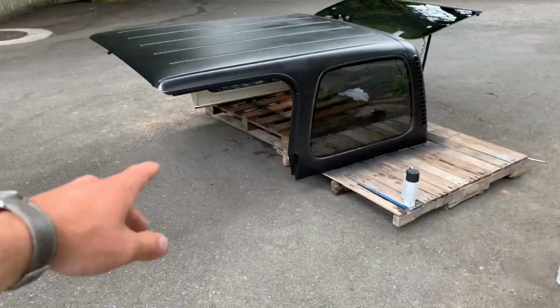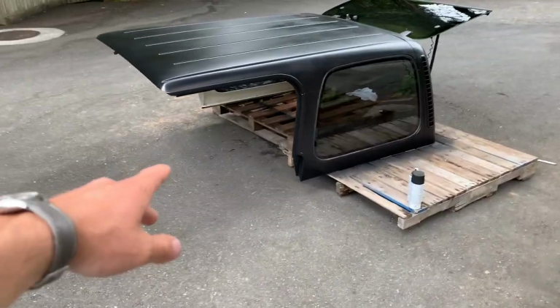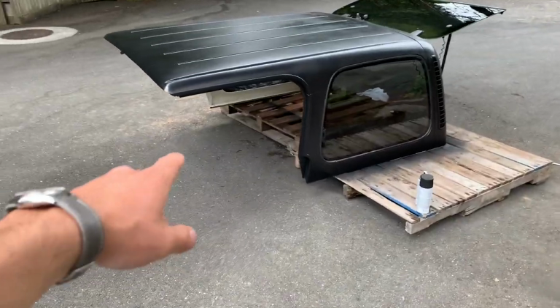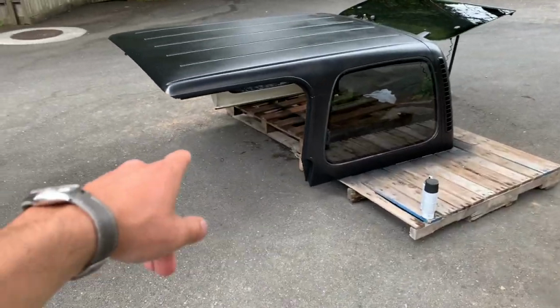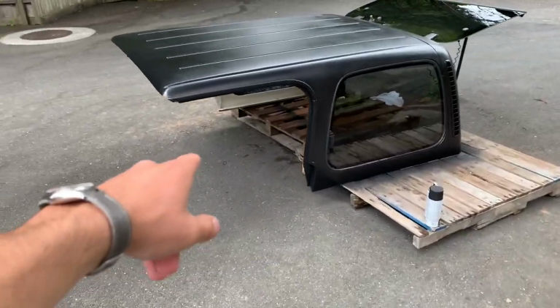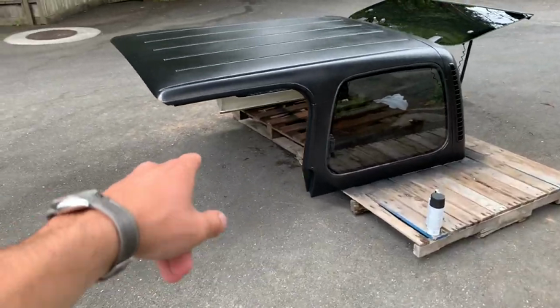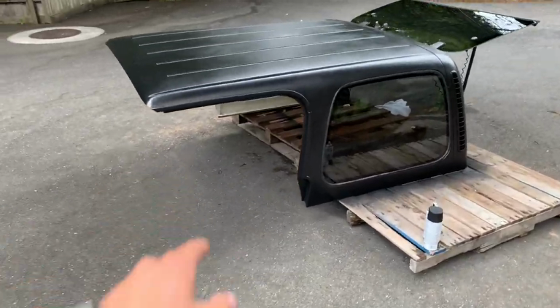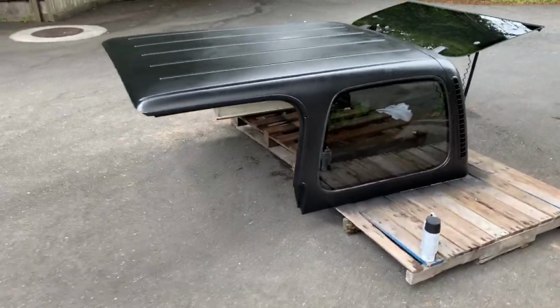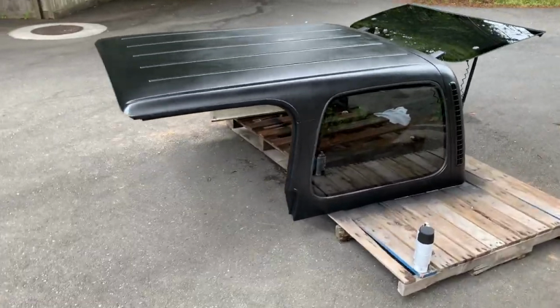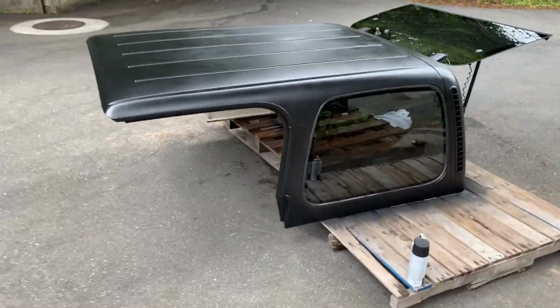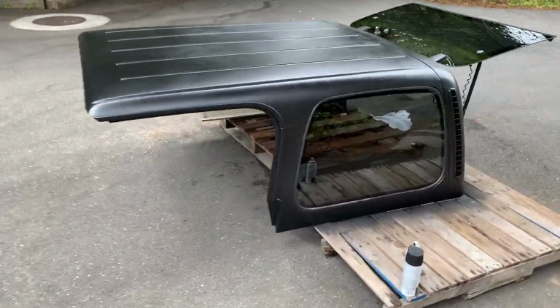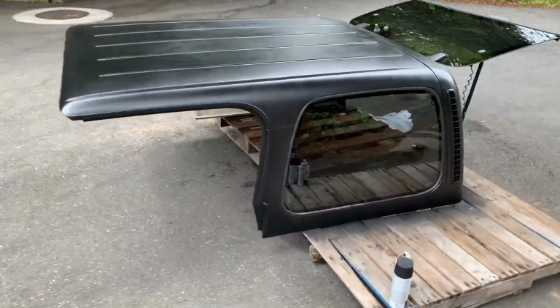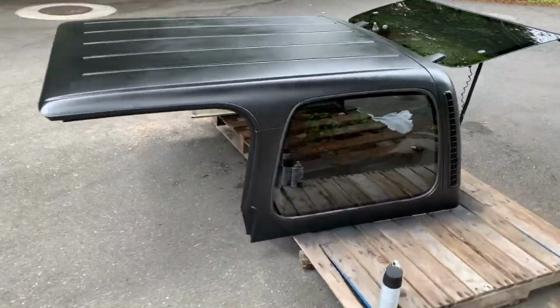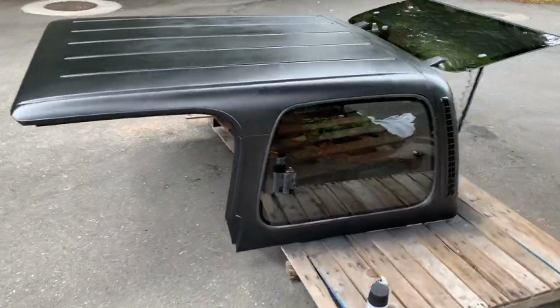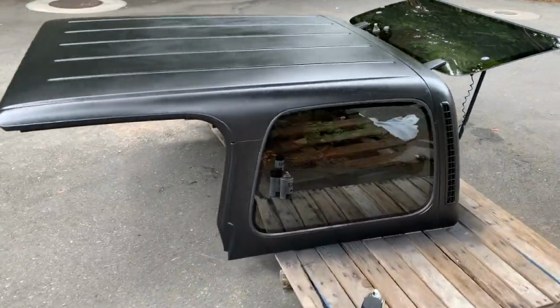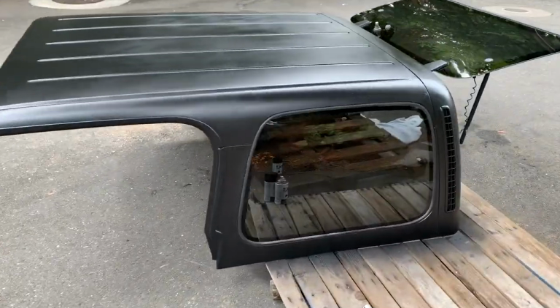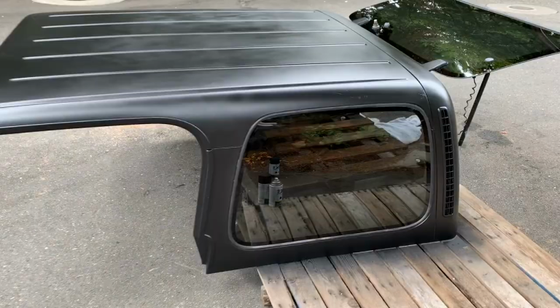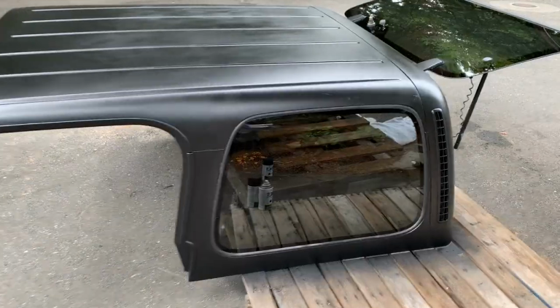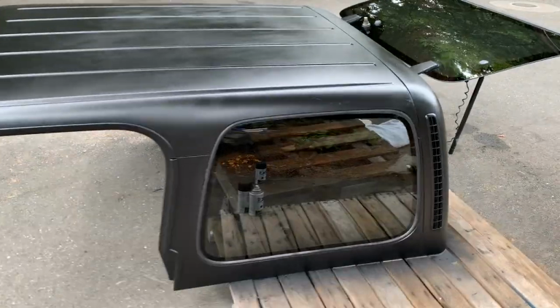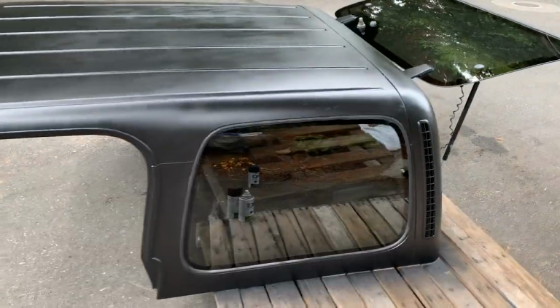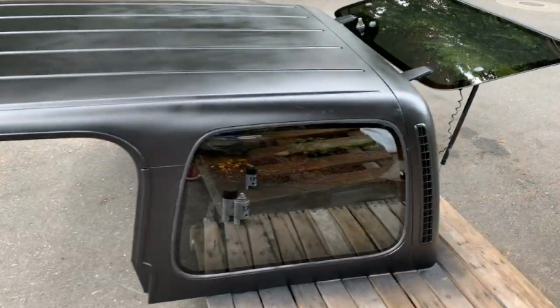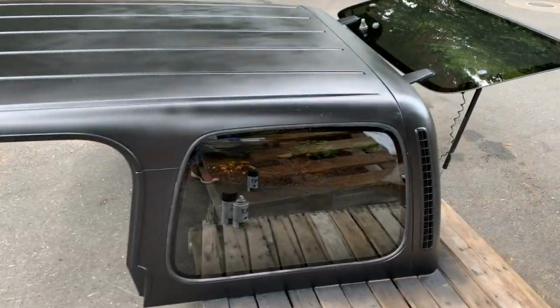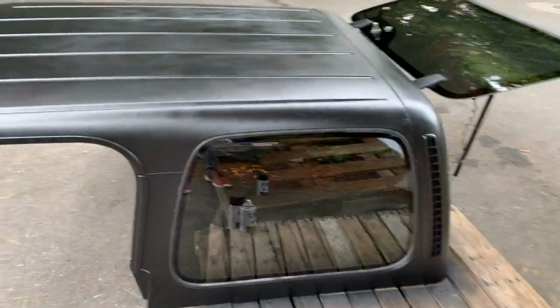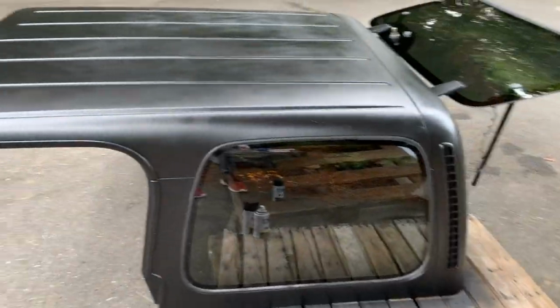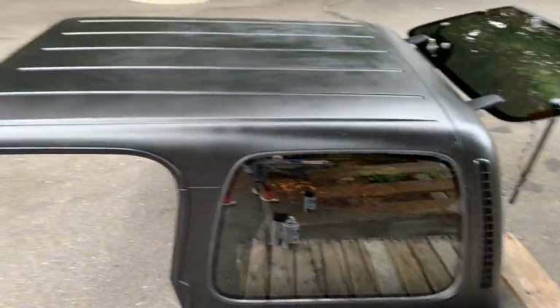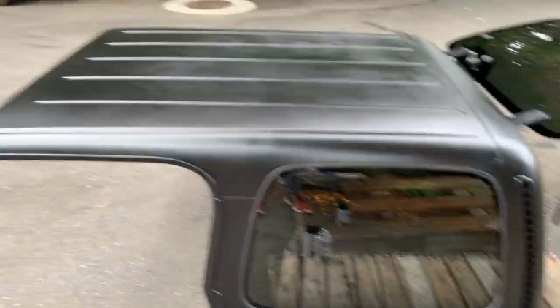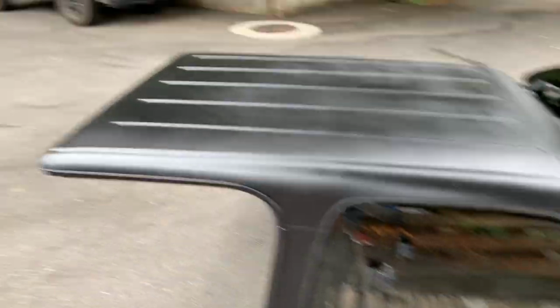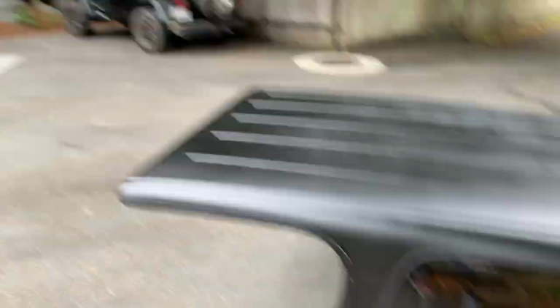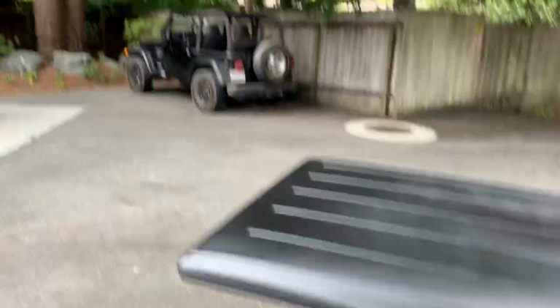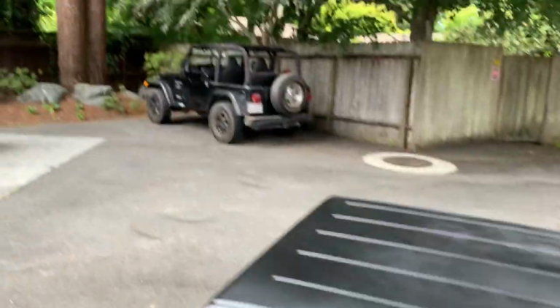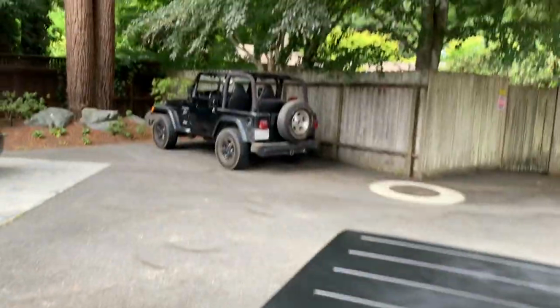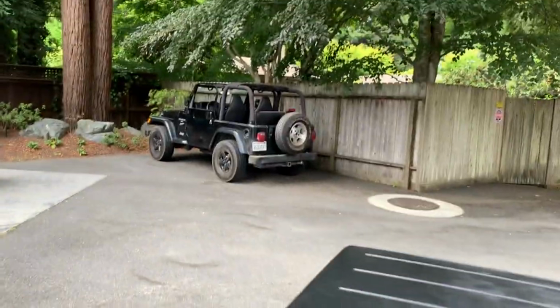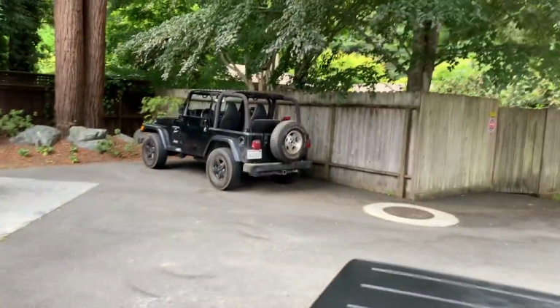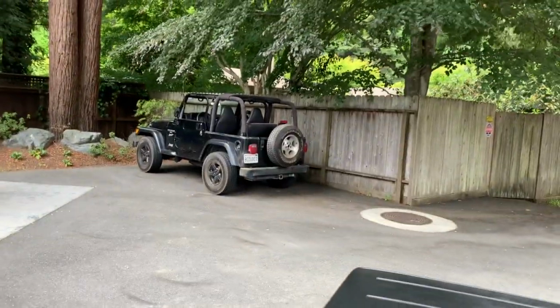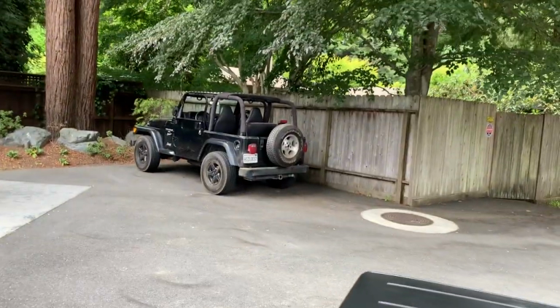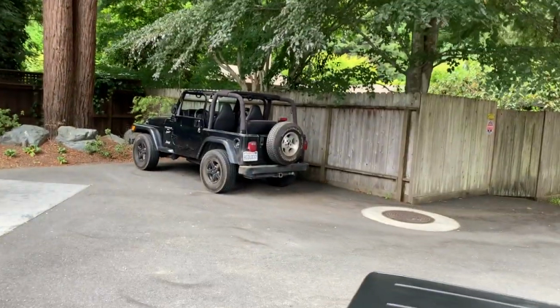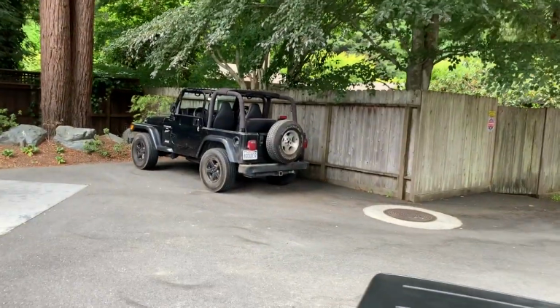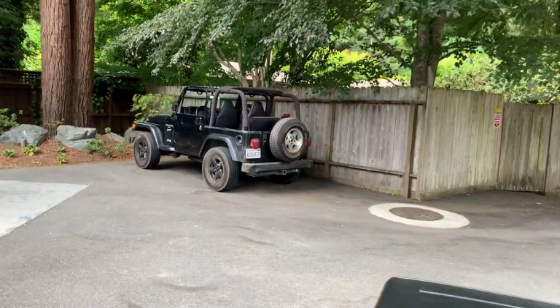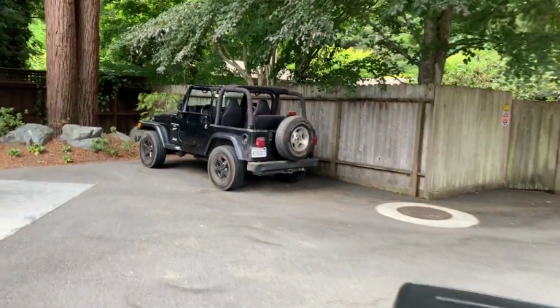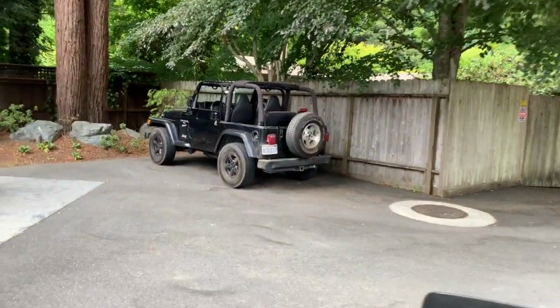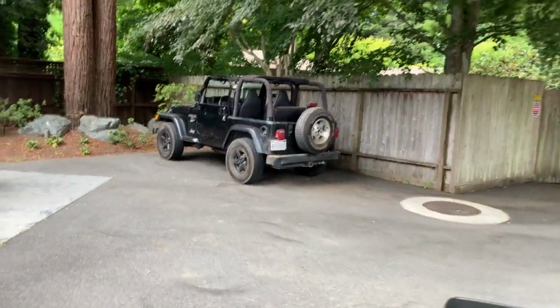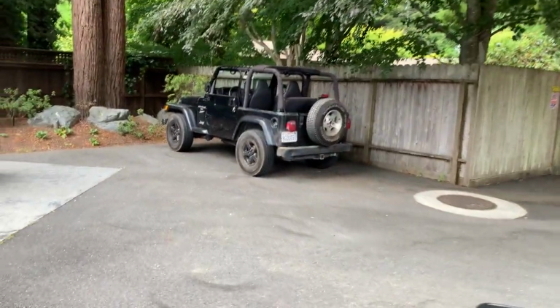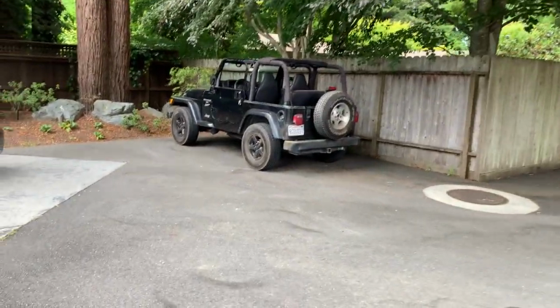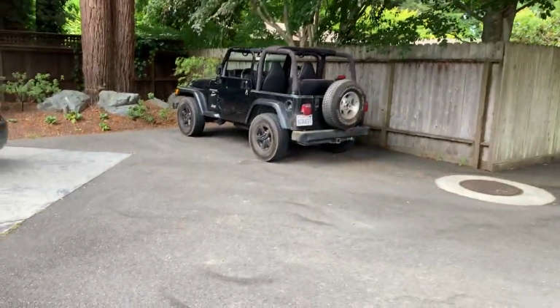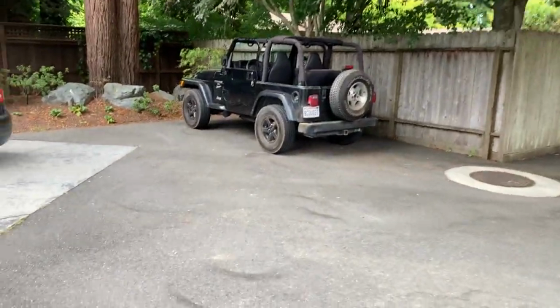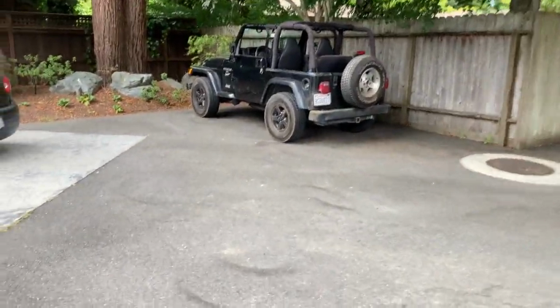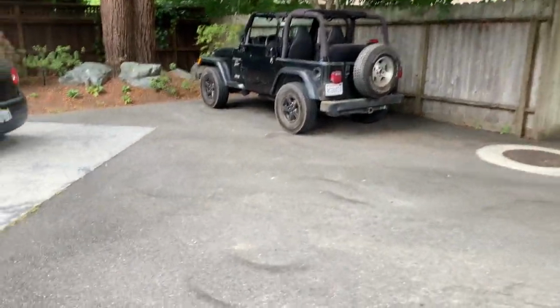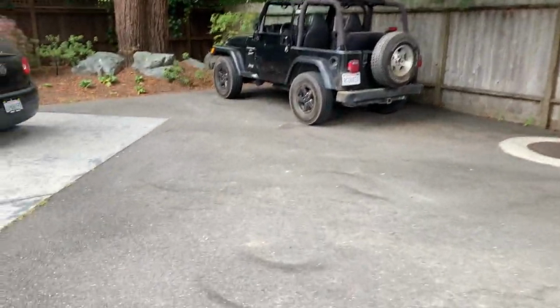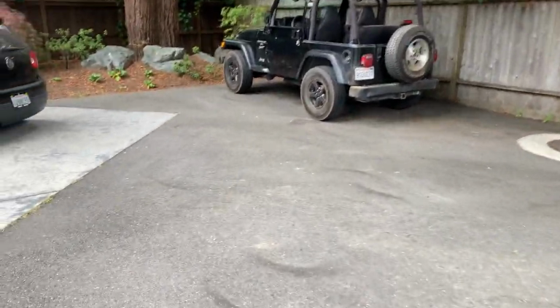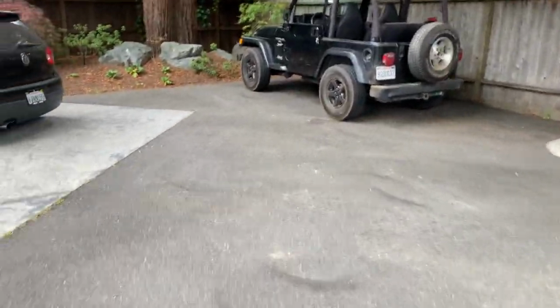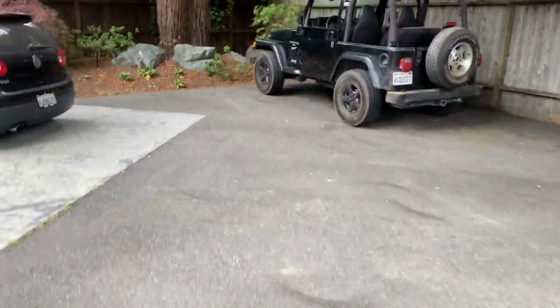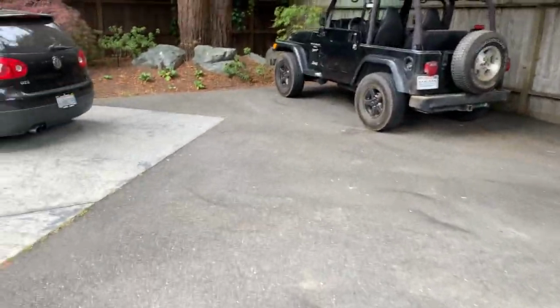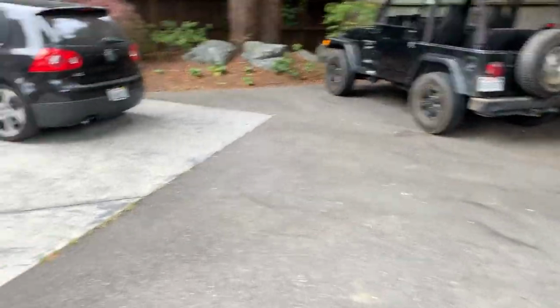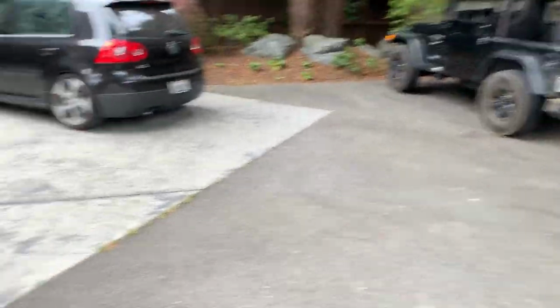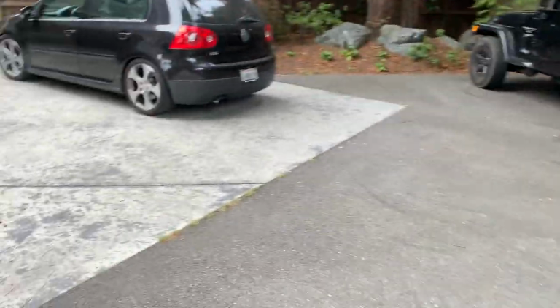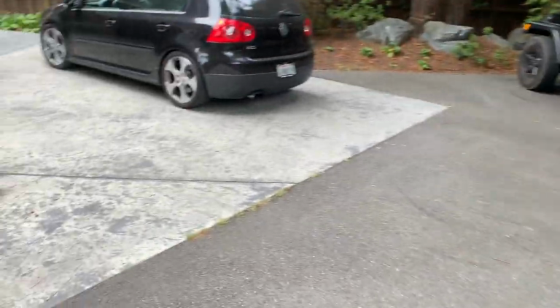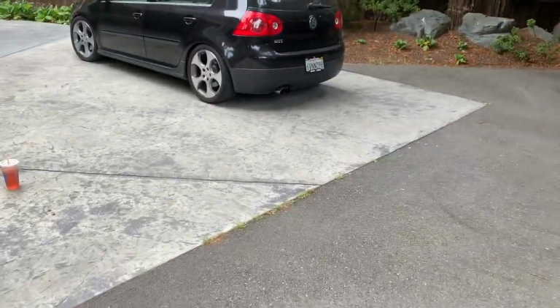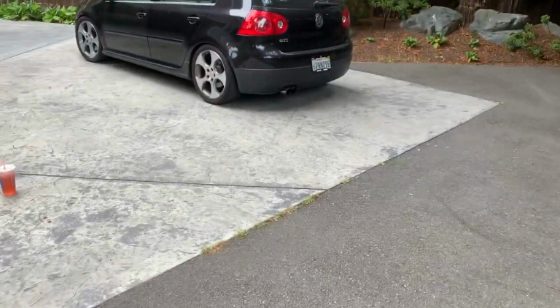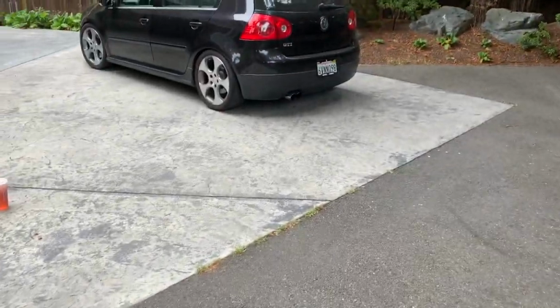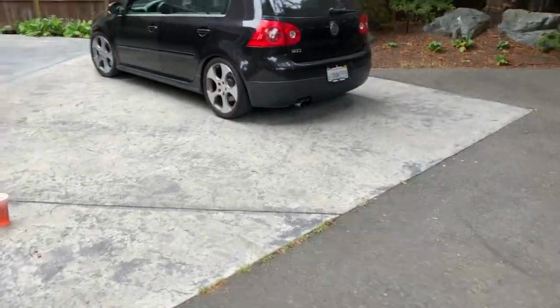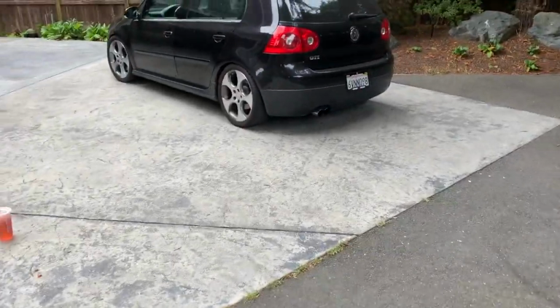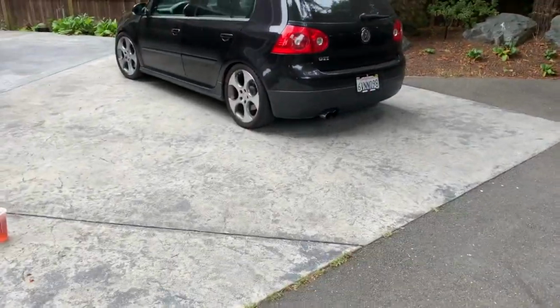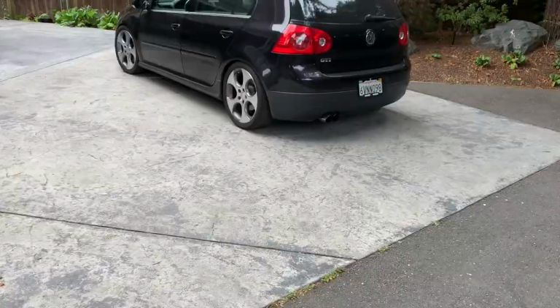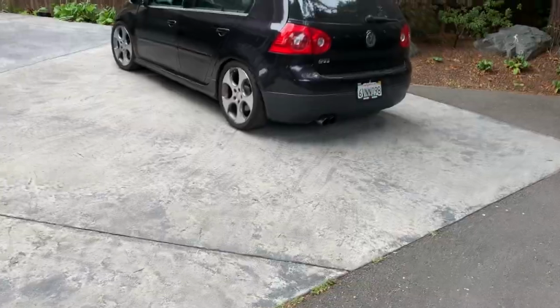We got this thing all painted up, all ready to go back on the Jeep. I'm going to put my phone on my car here.